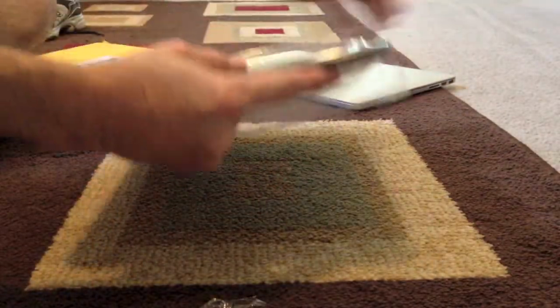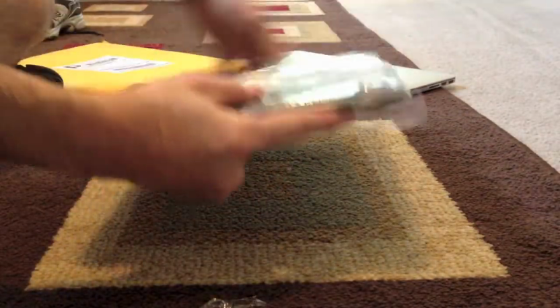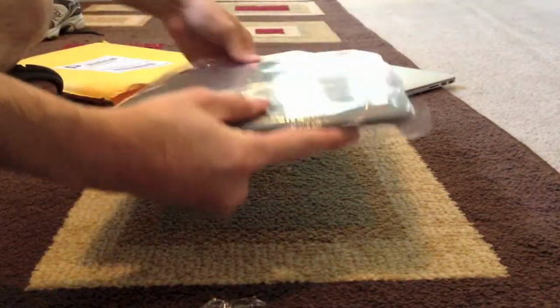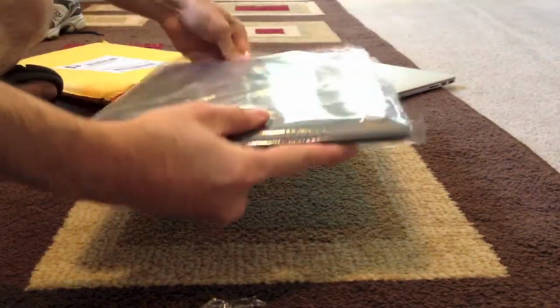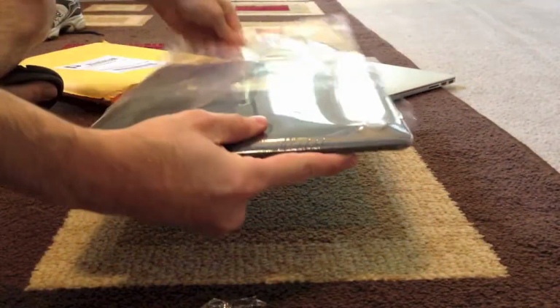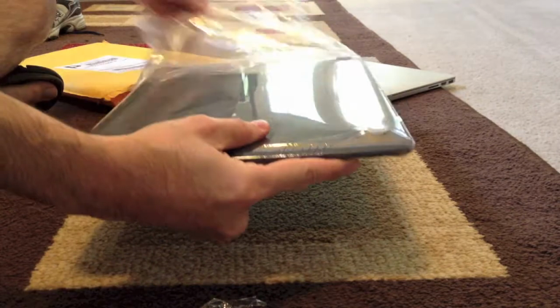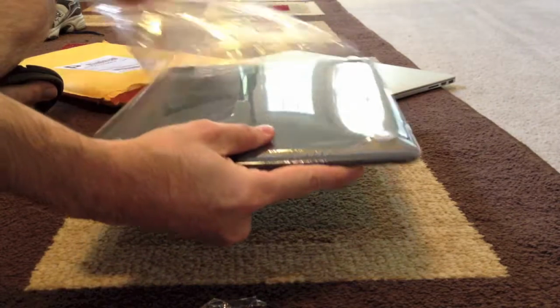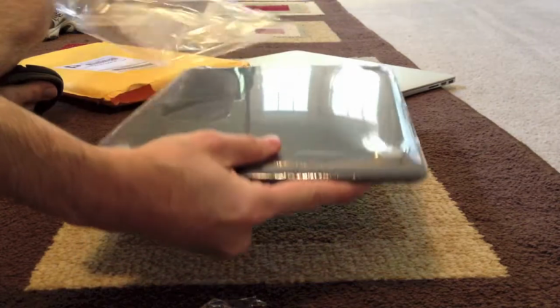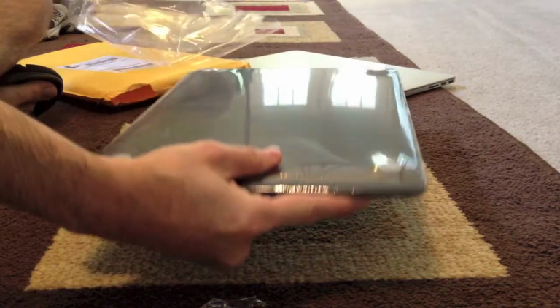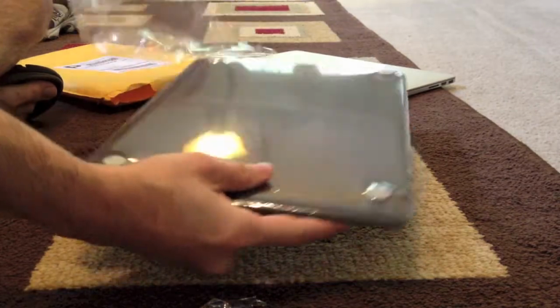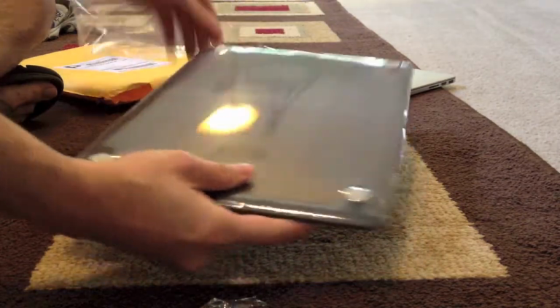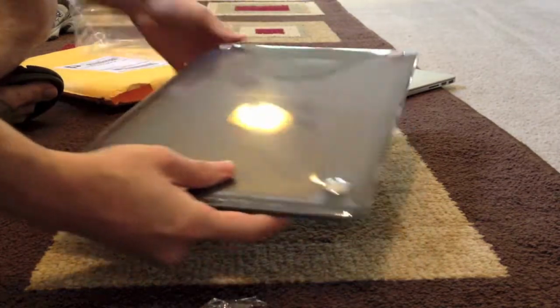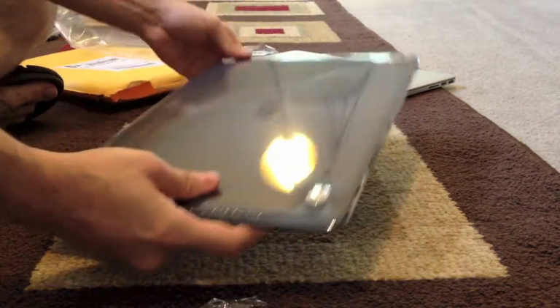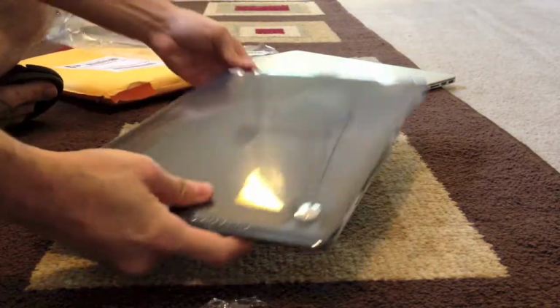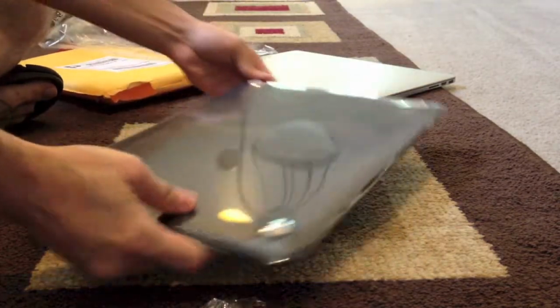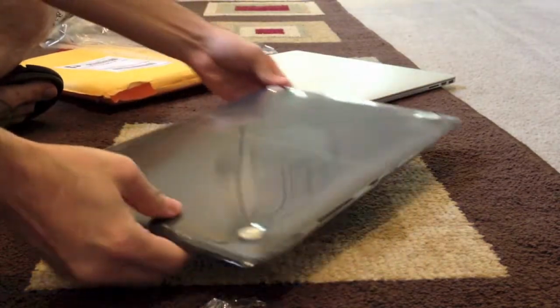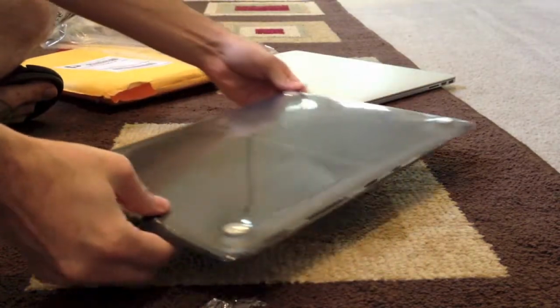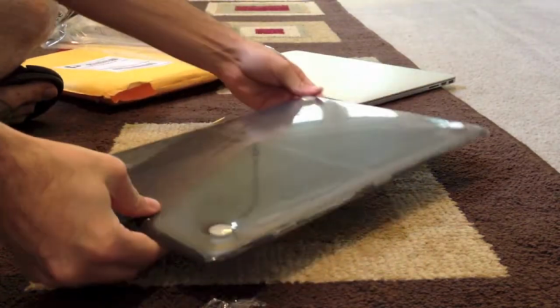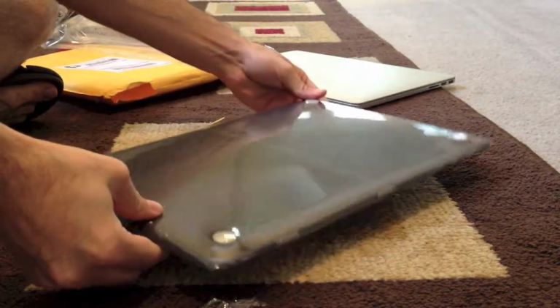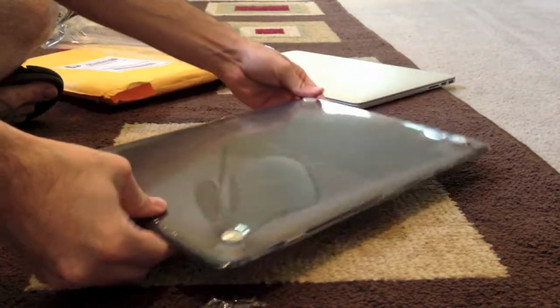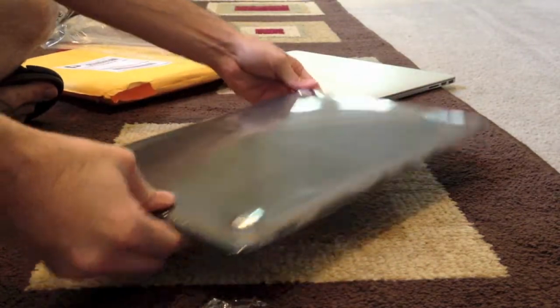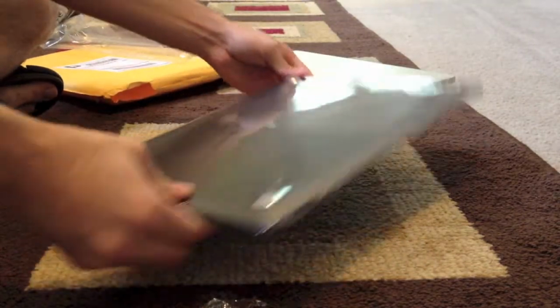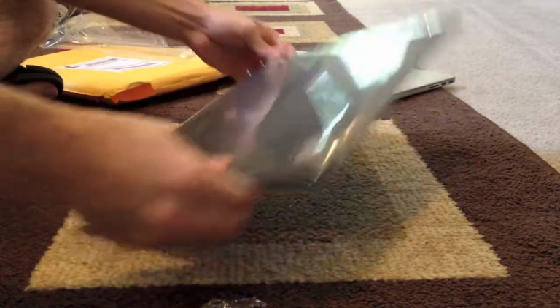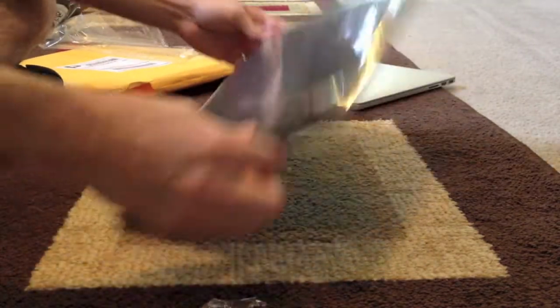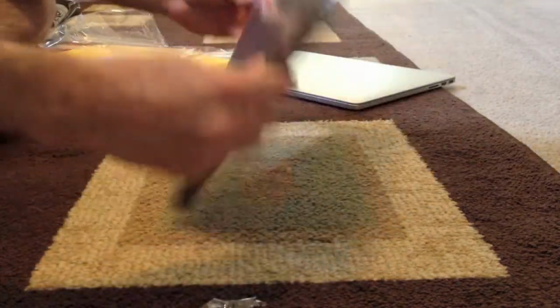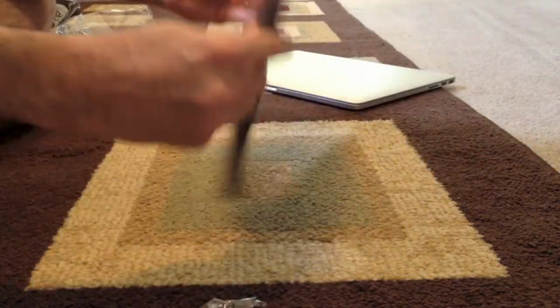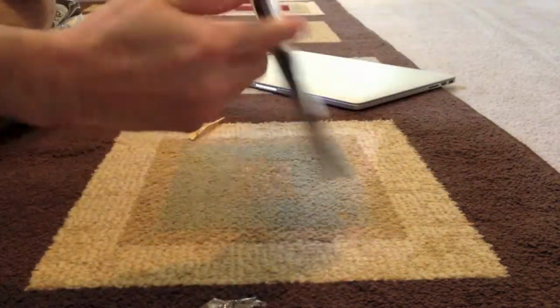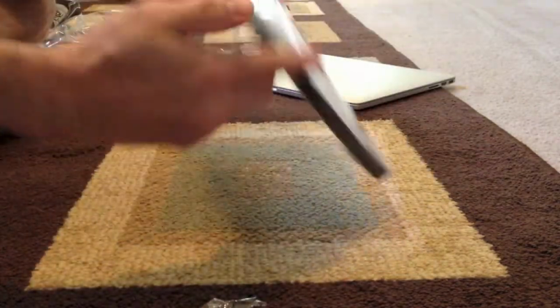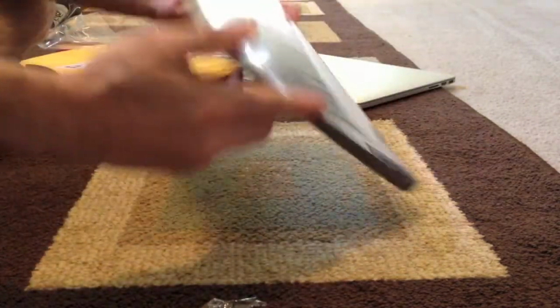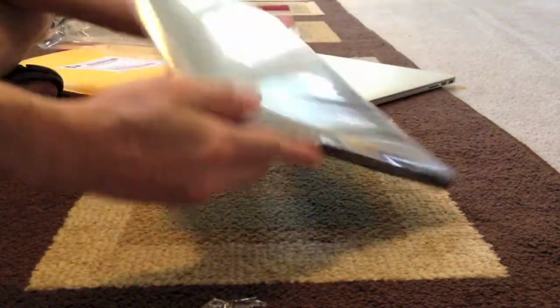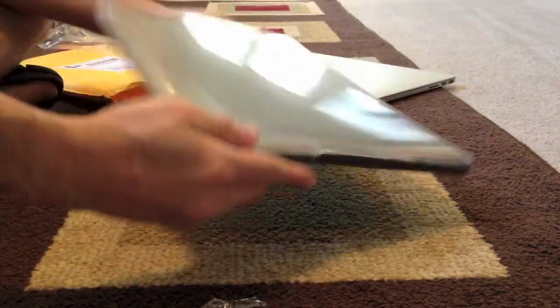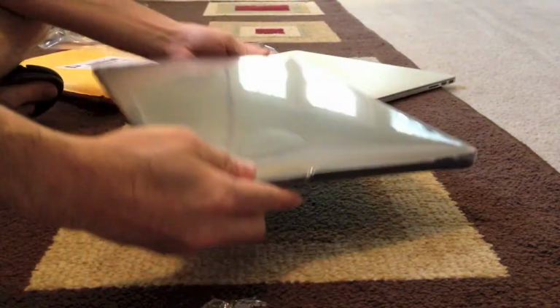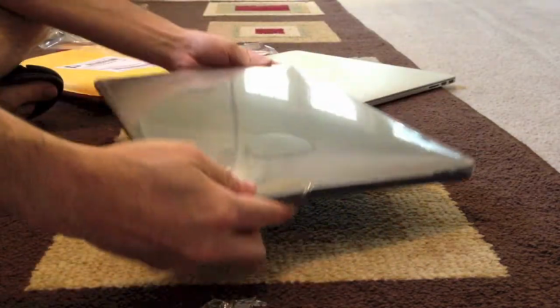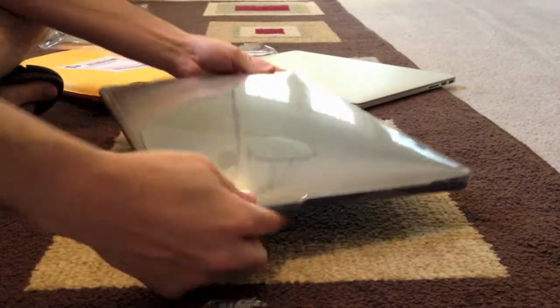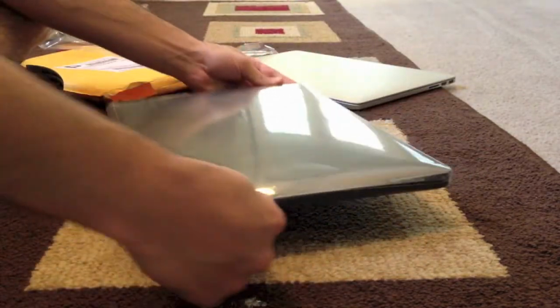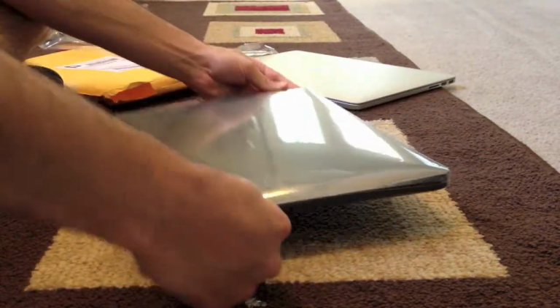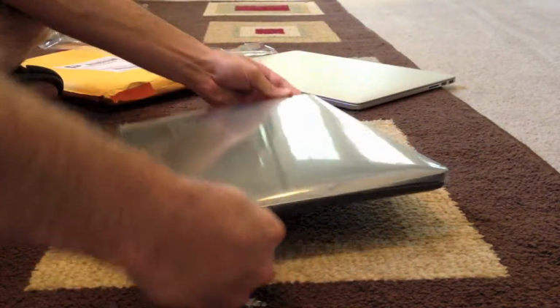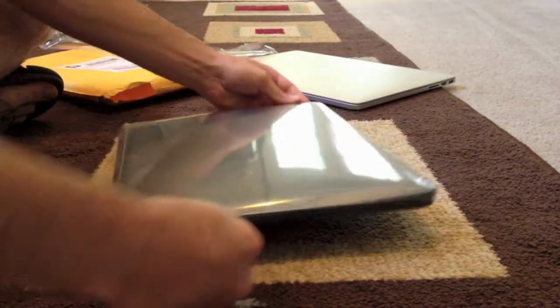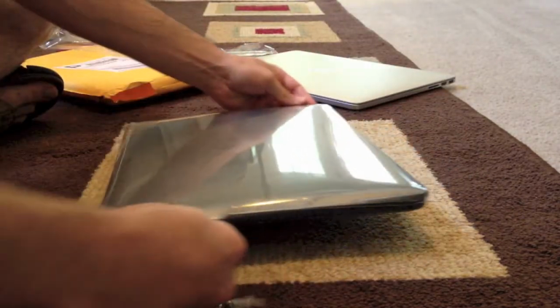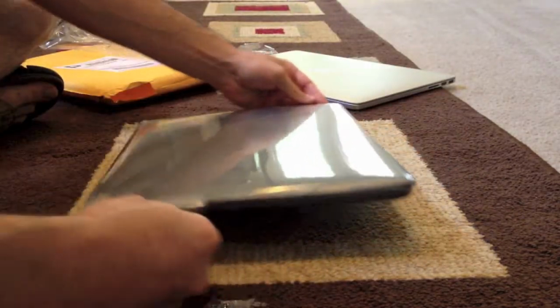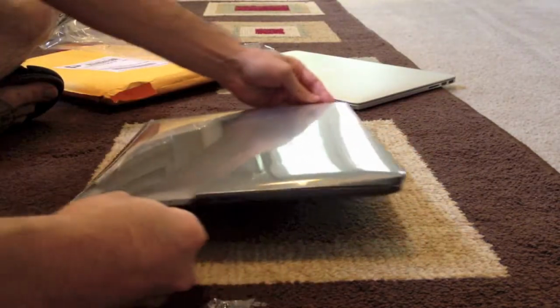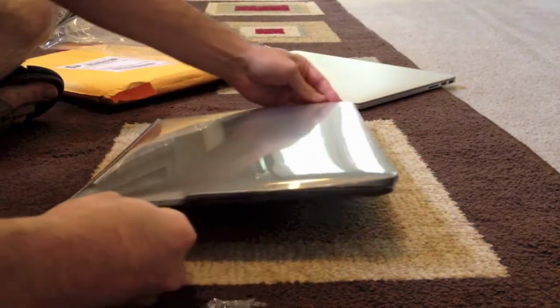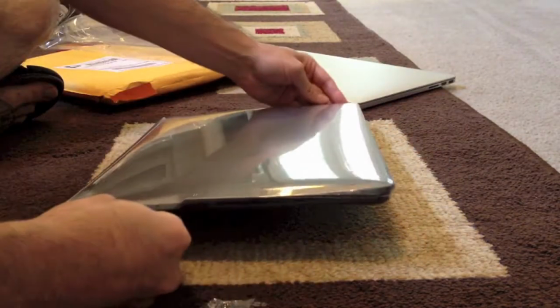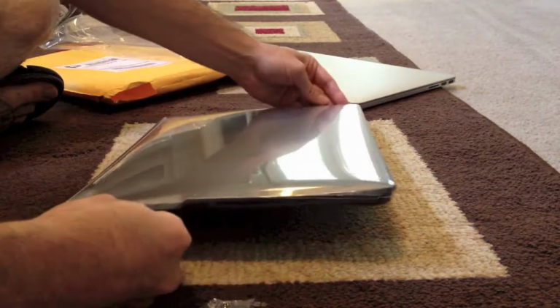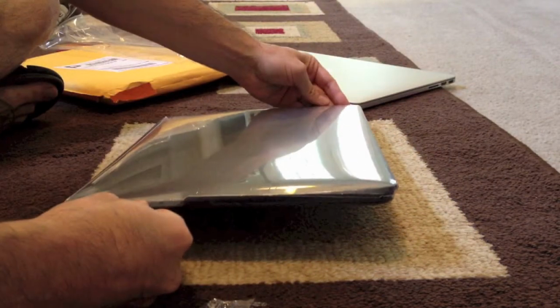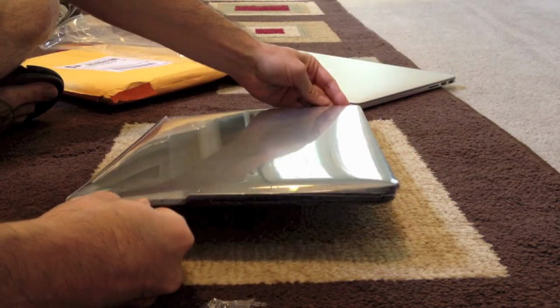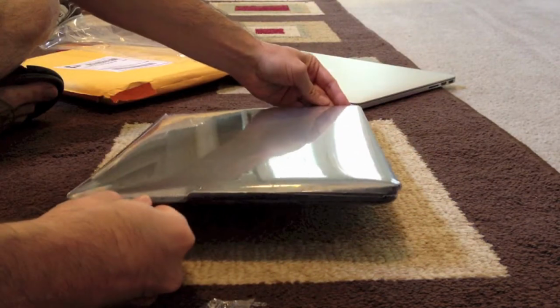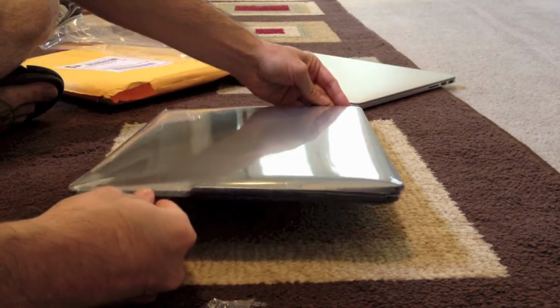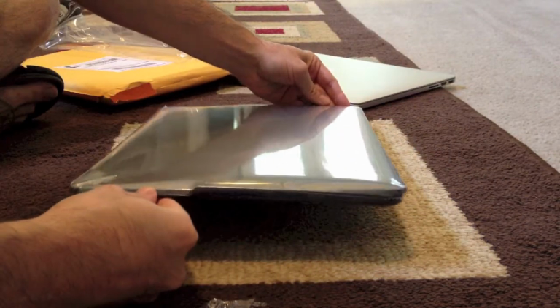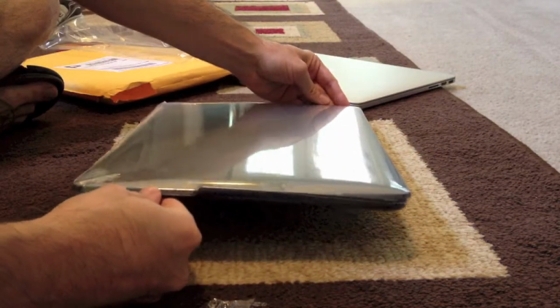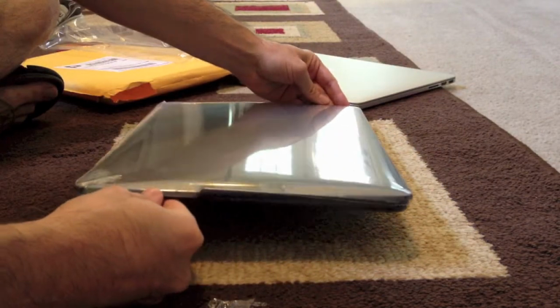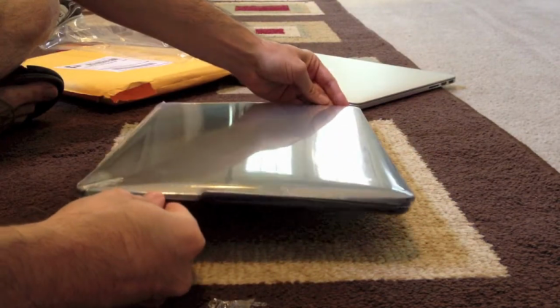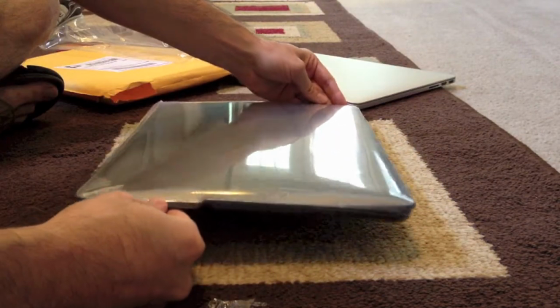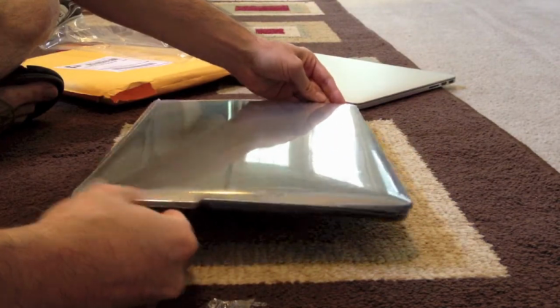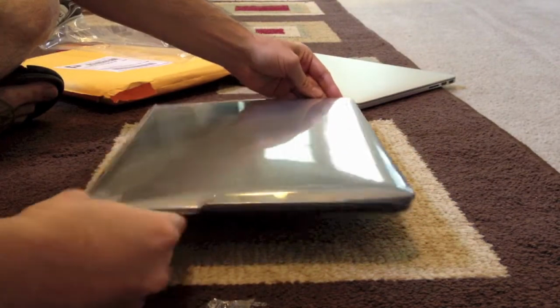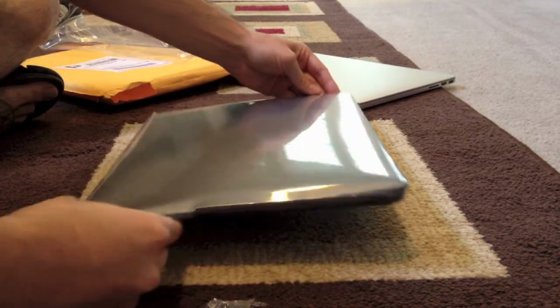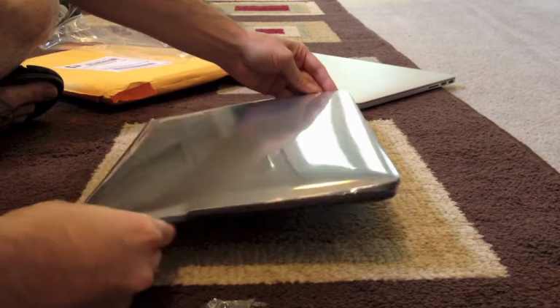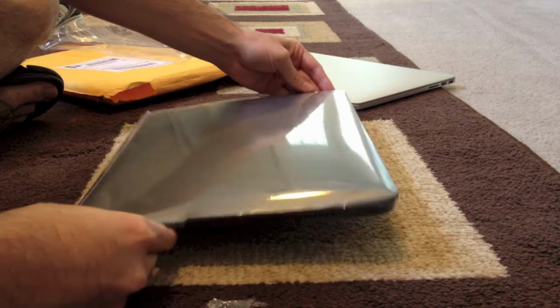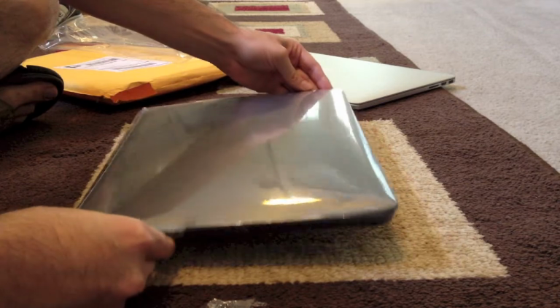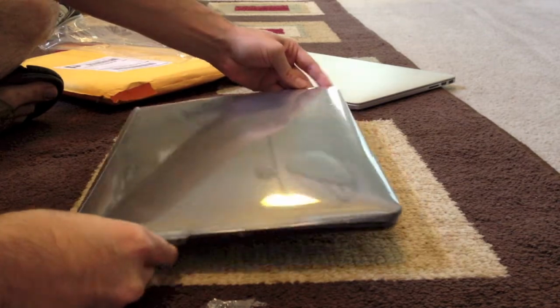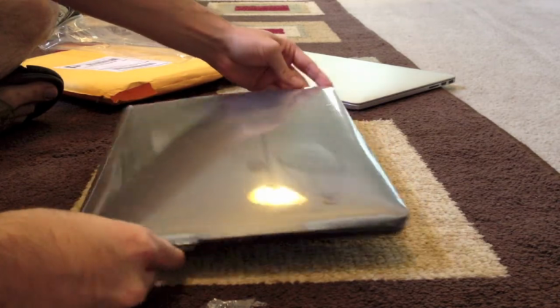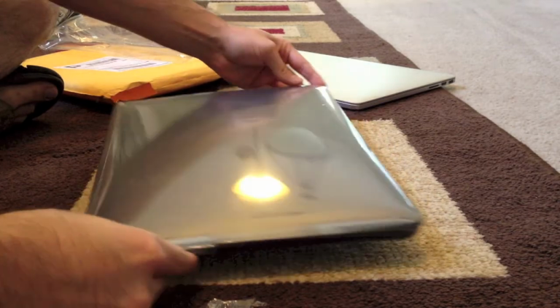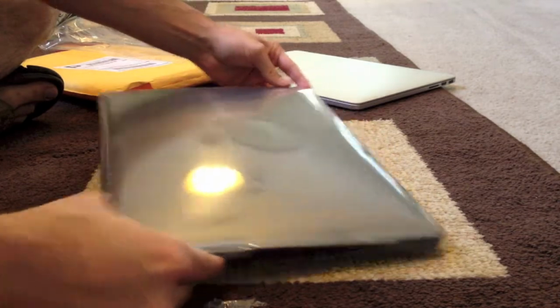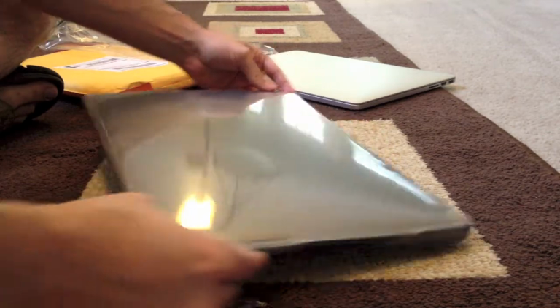Double plastic wrap. Well, that will ensure that it doesn't get any scratches.